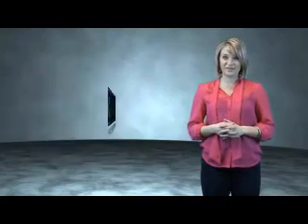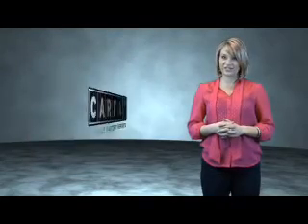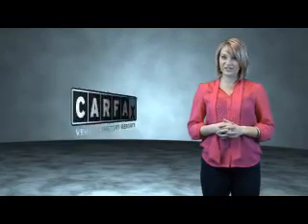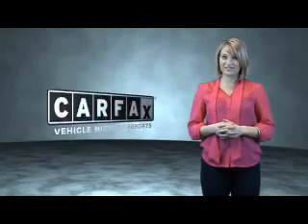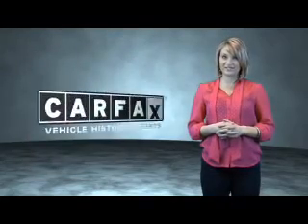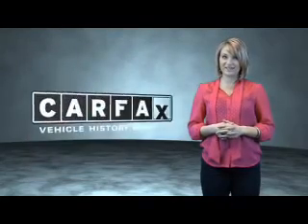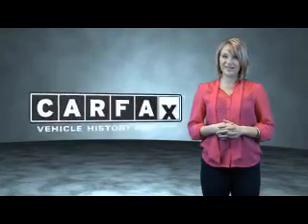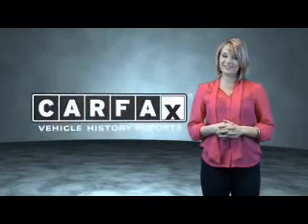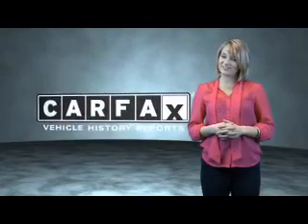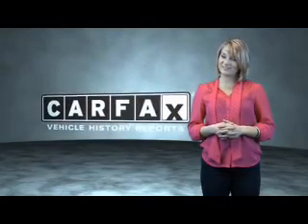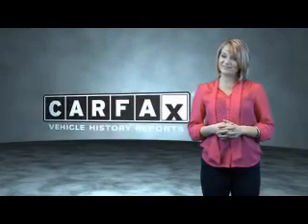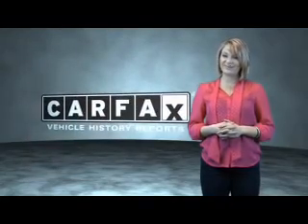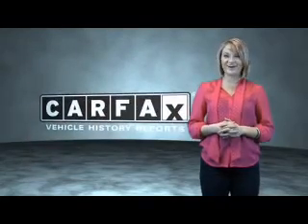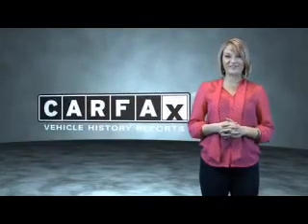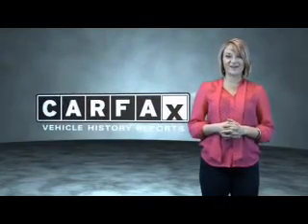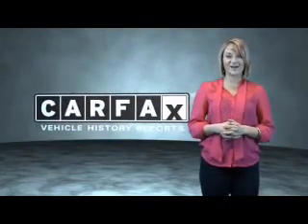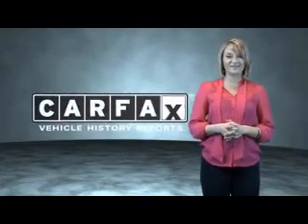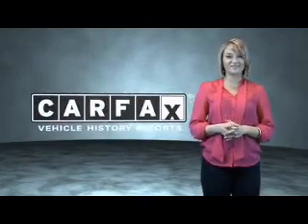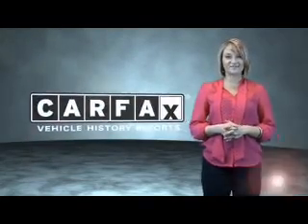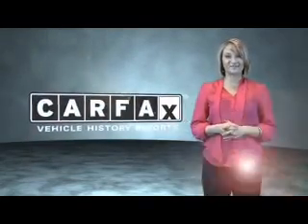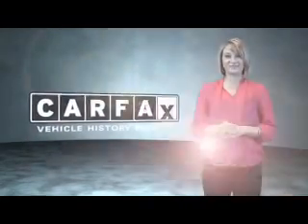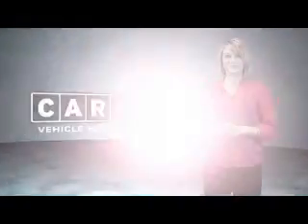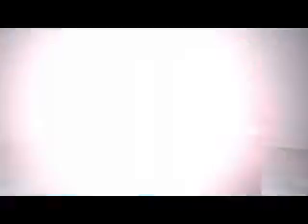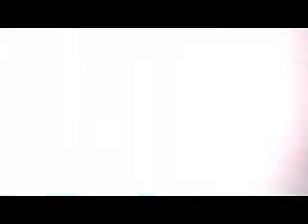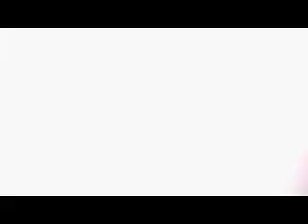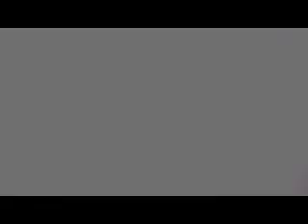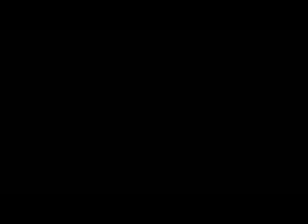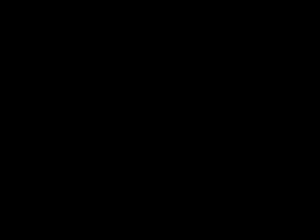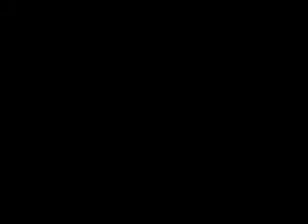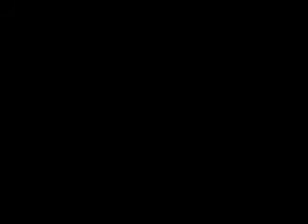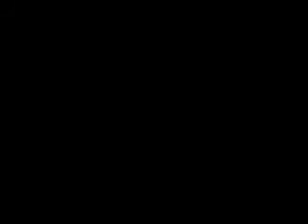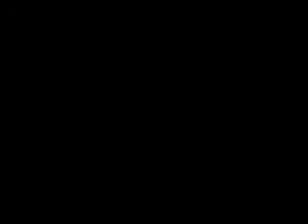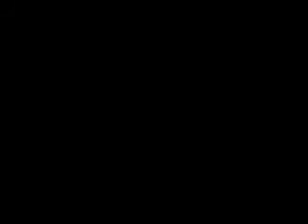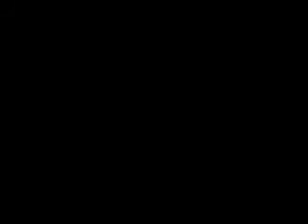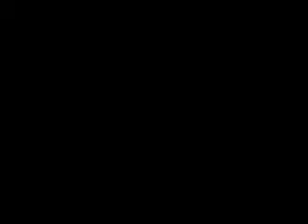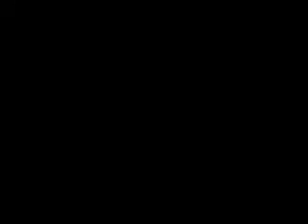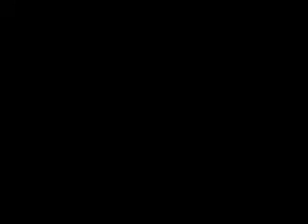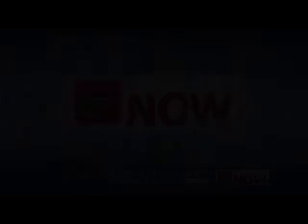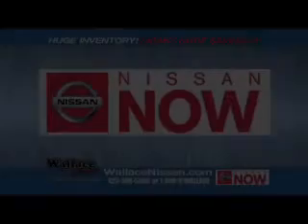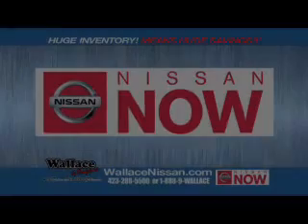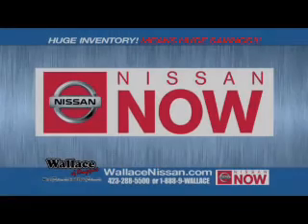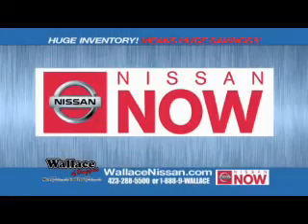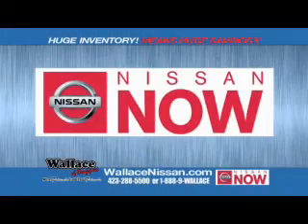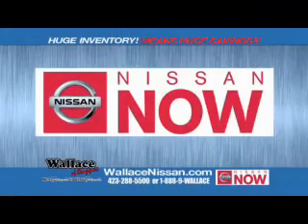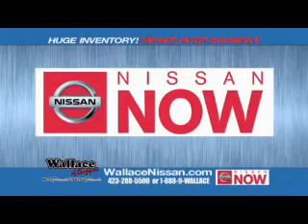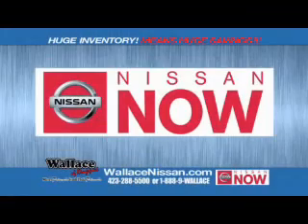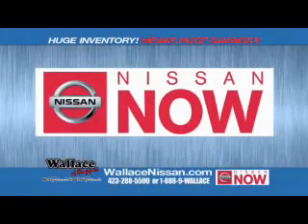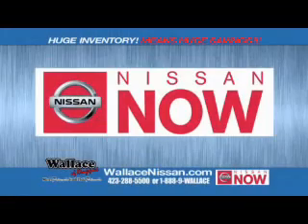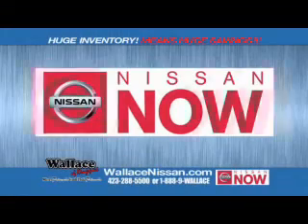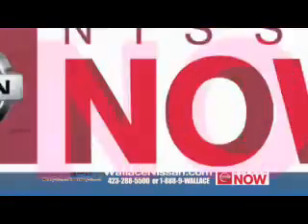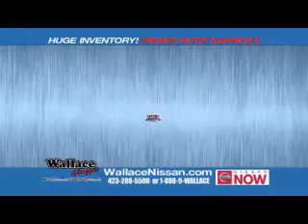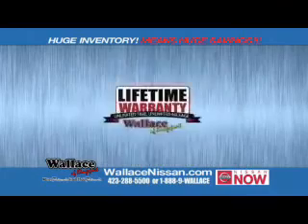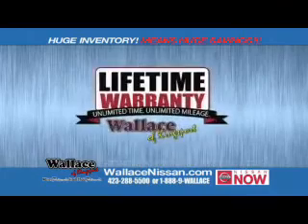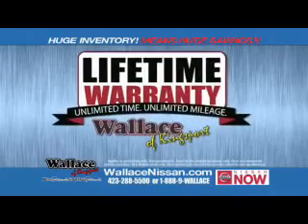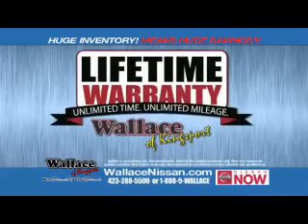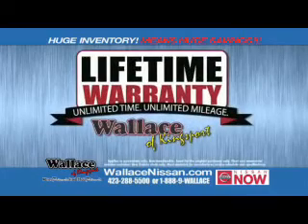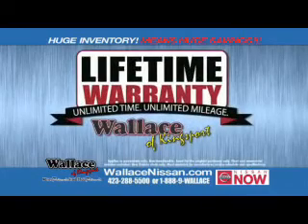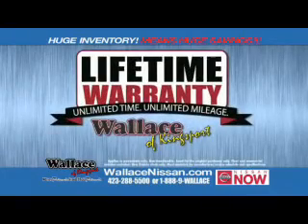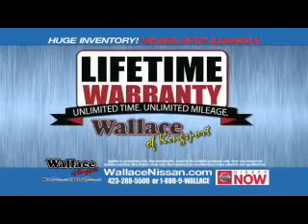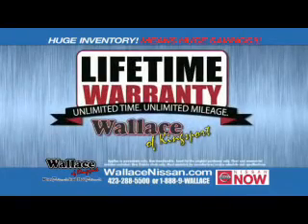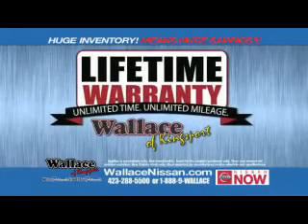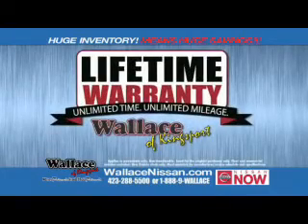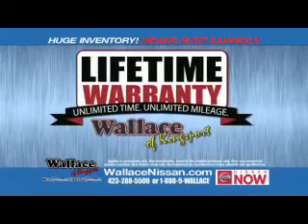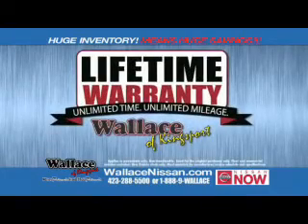Just saying, show me the Carfax. Nissan now sales event and the lifetime warranty.